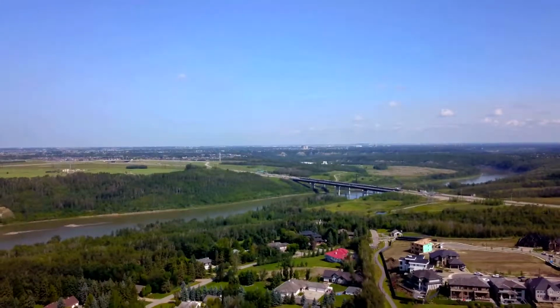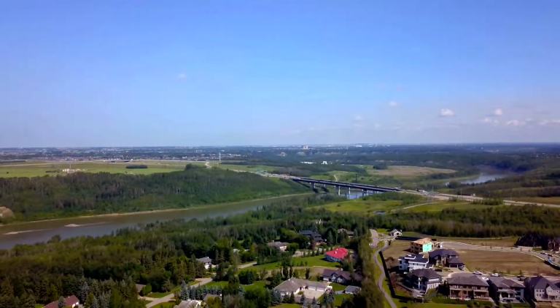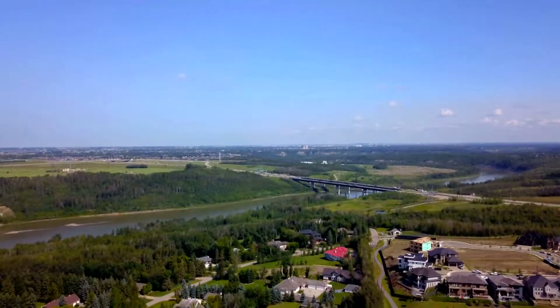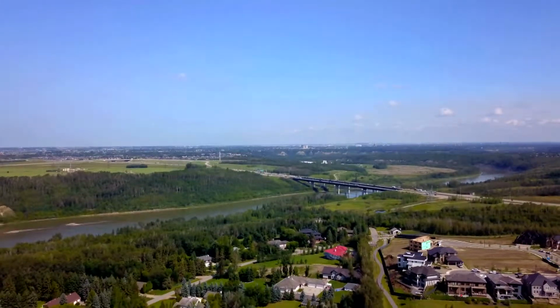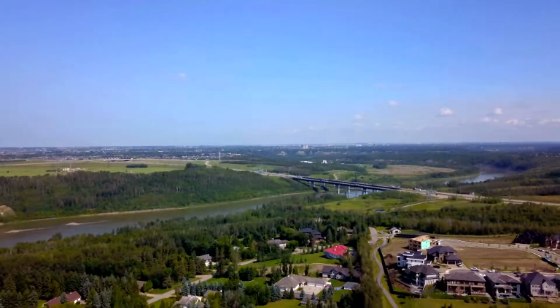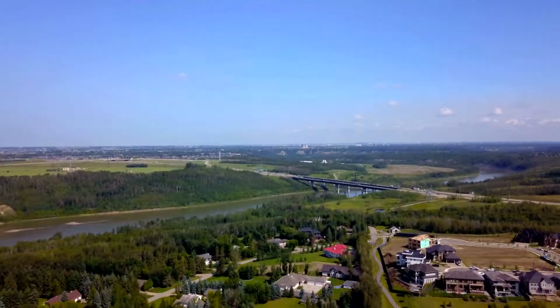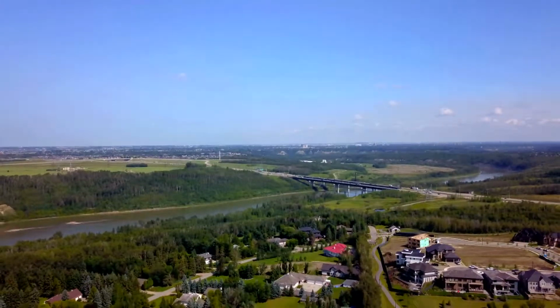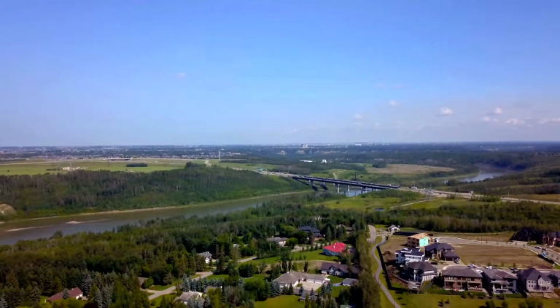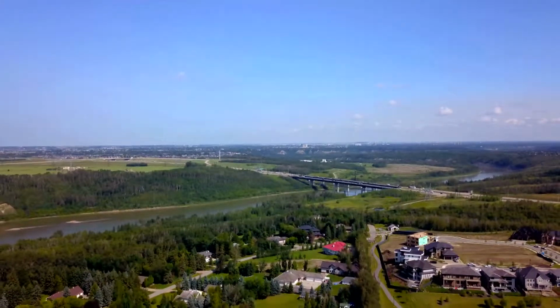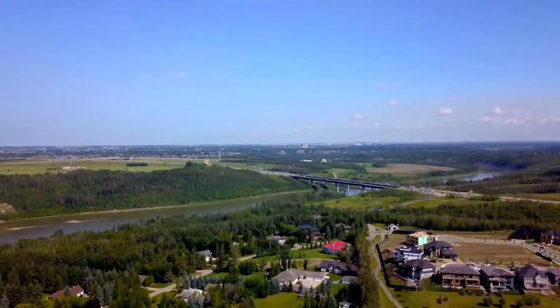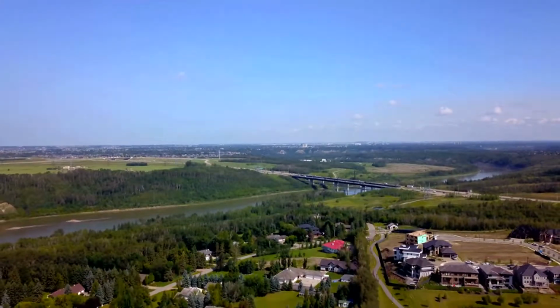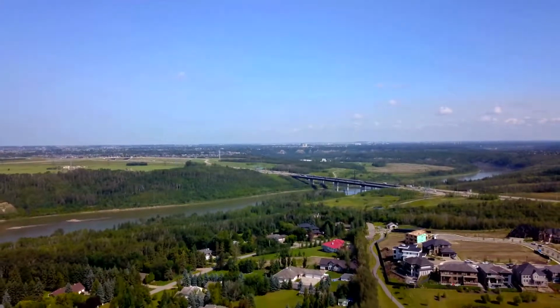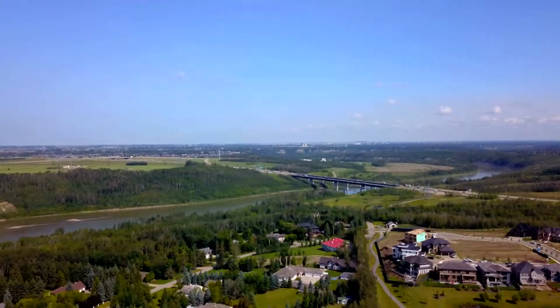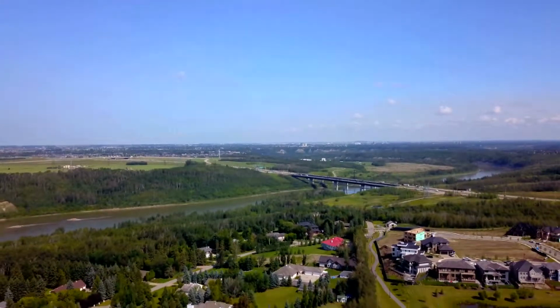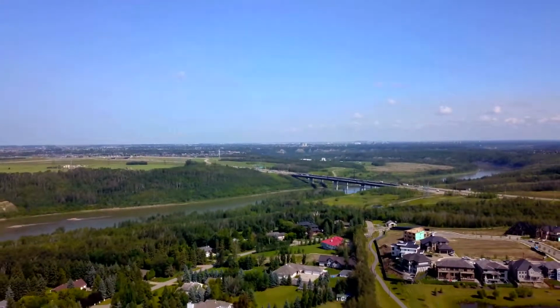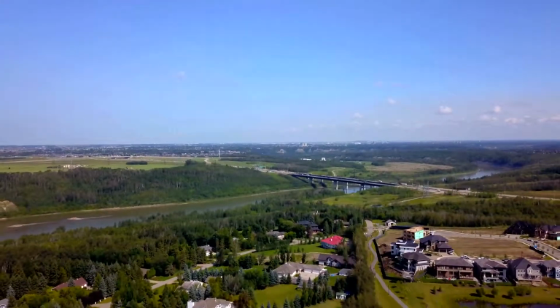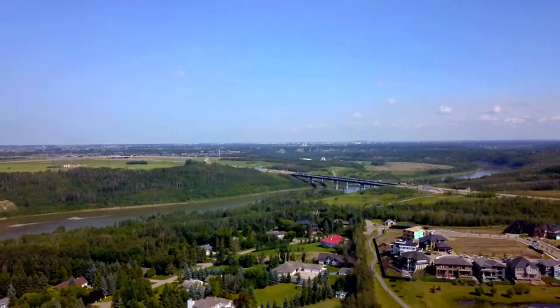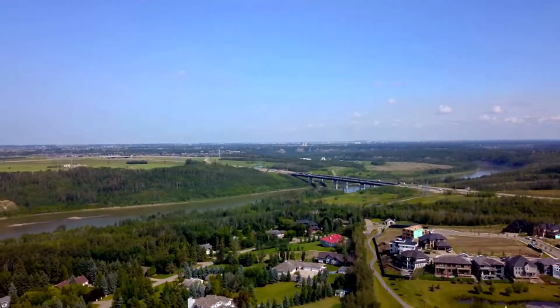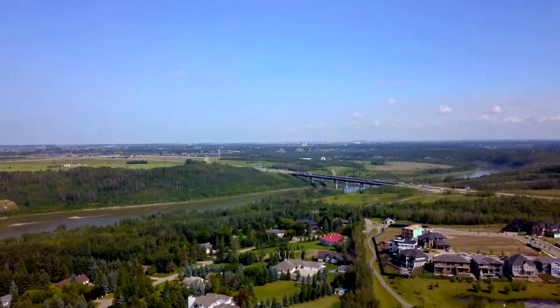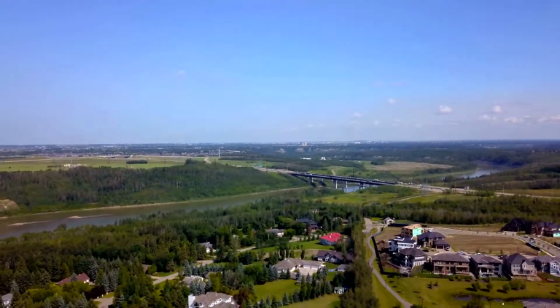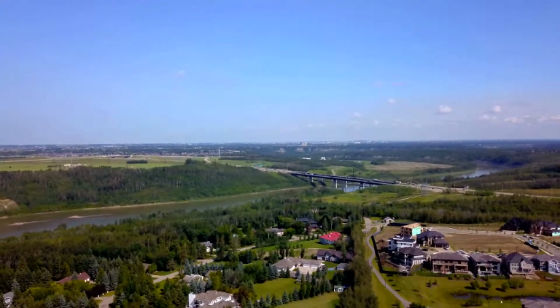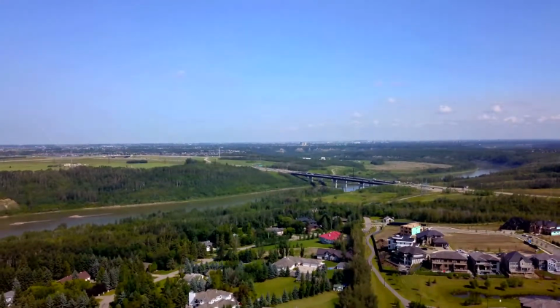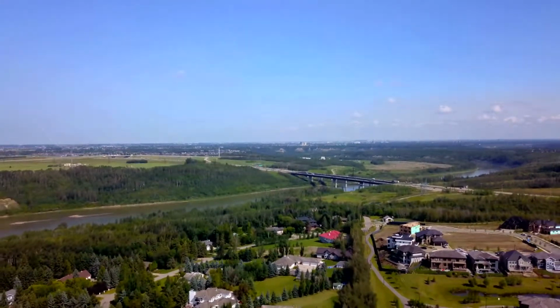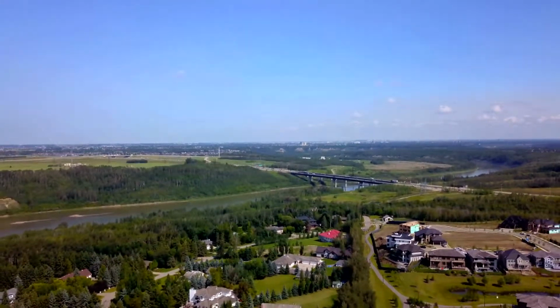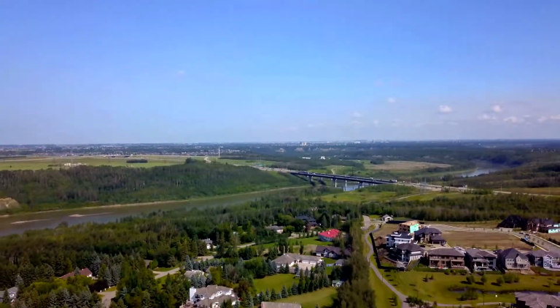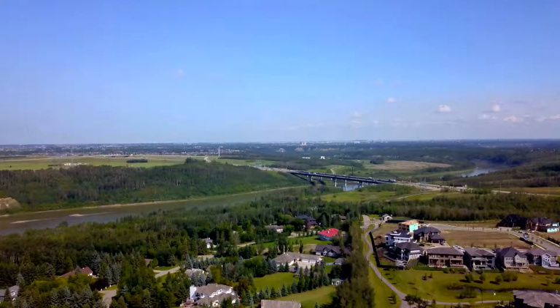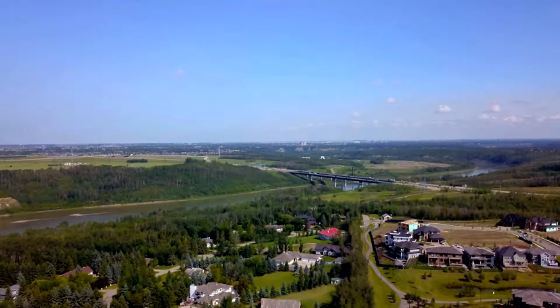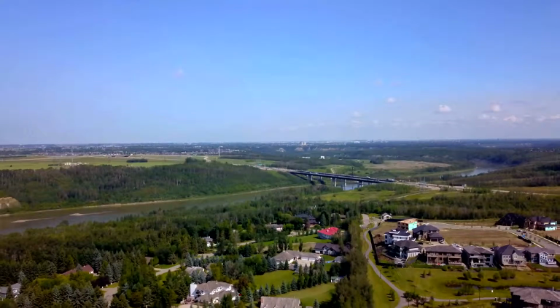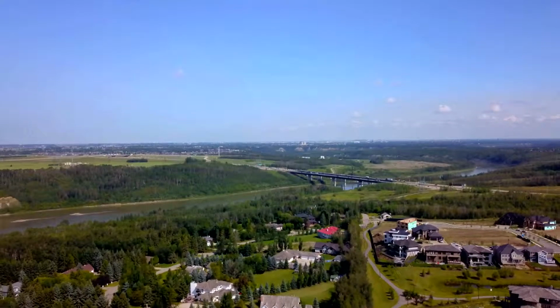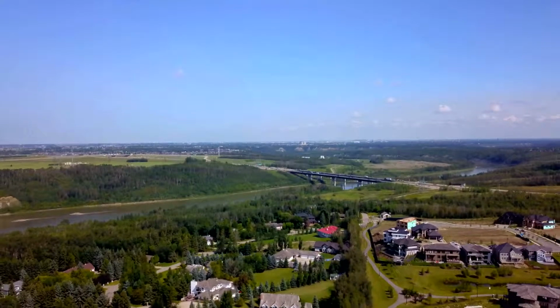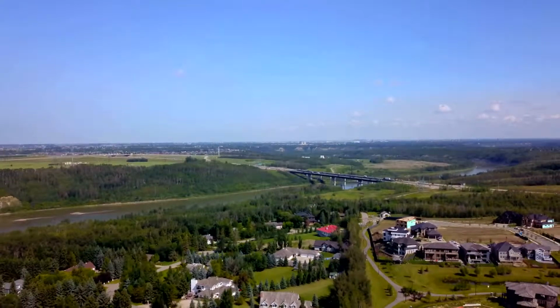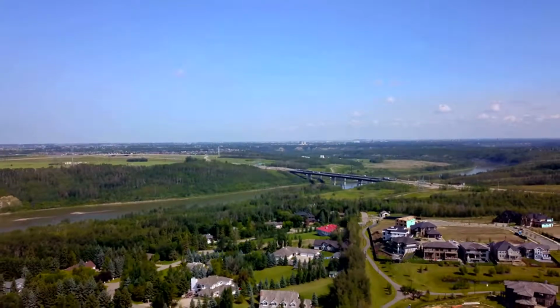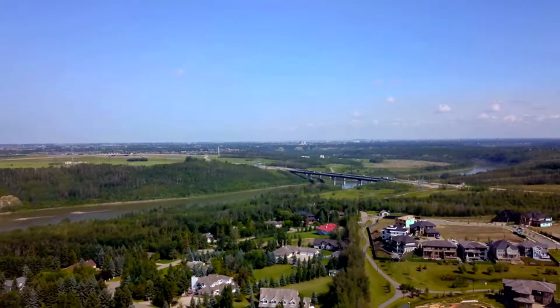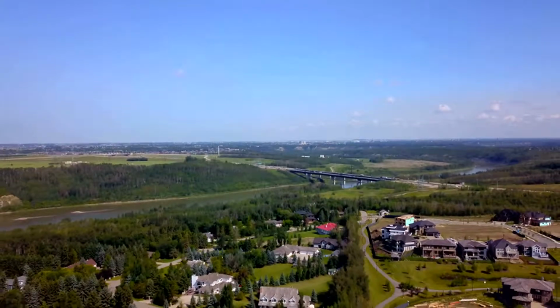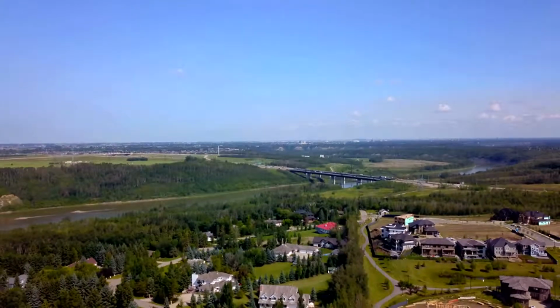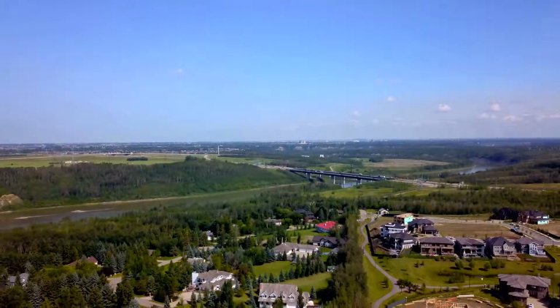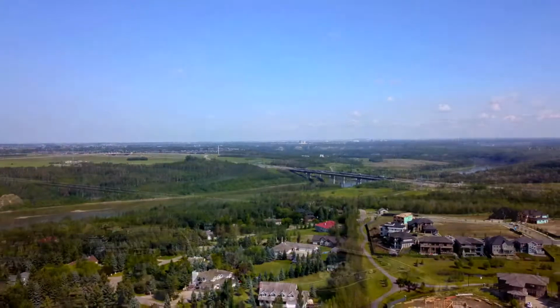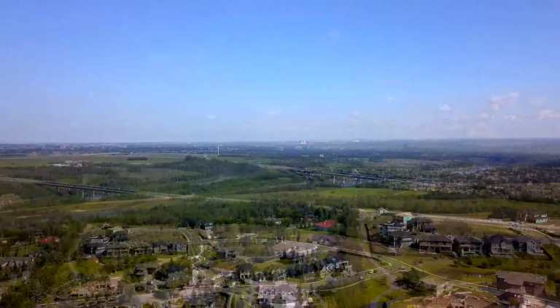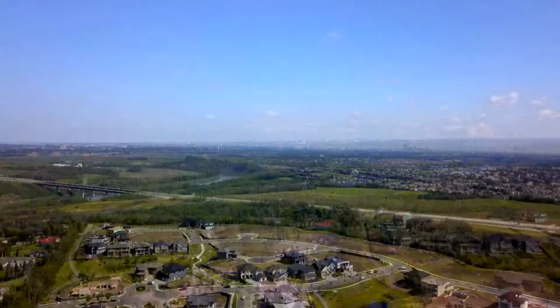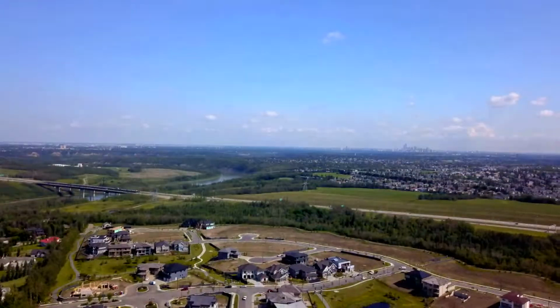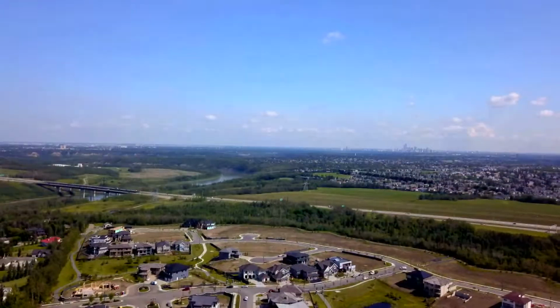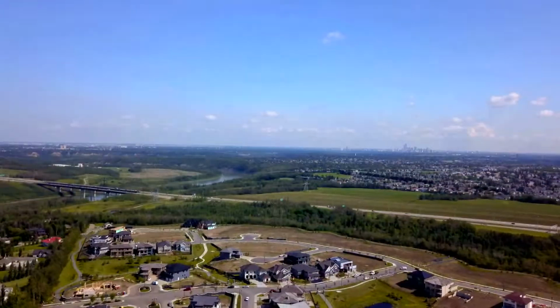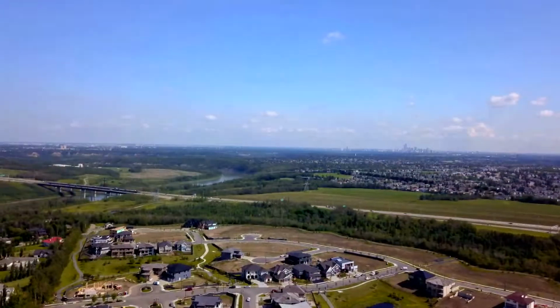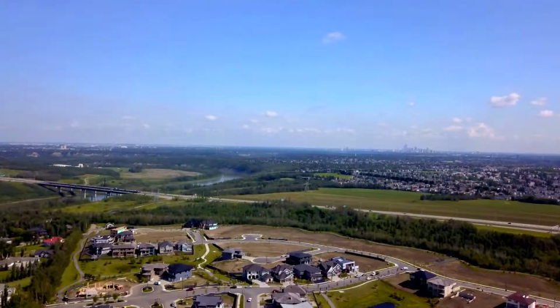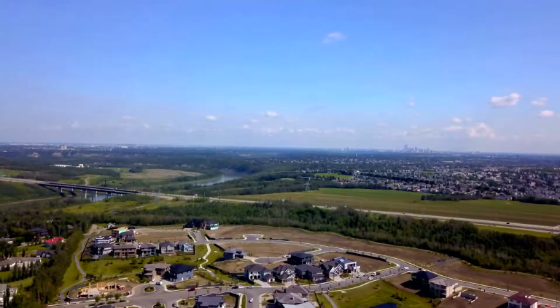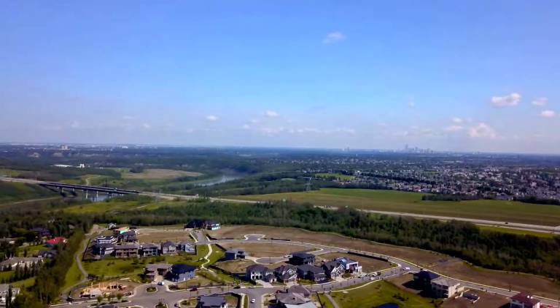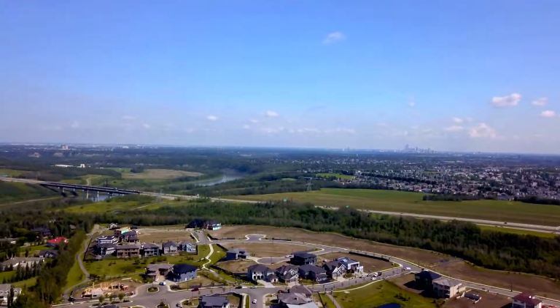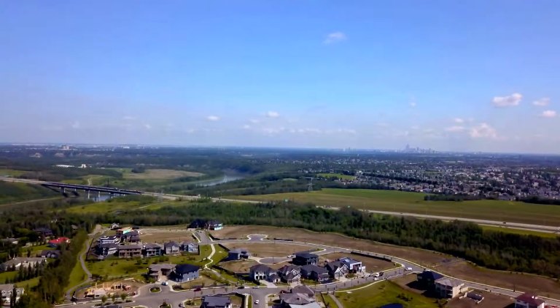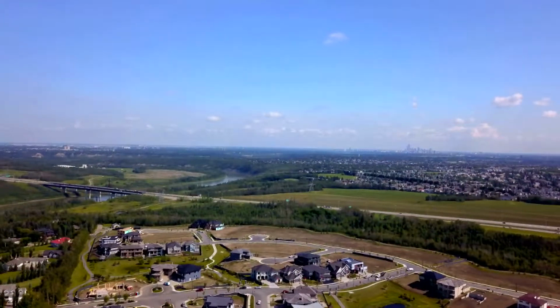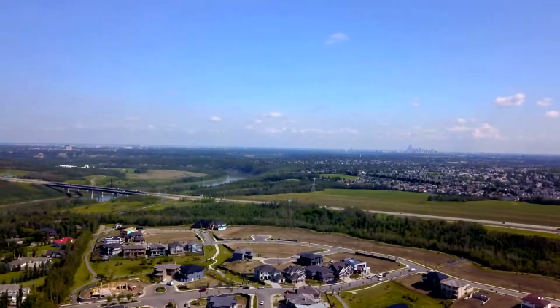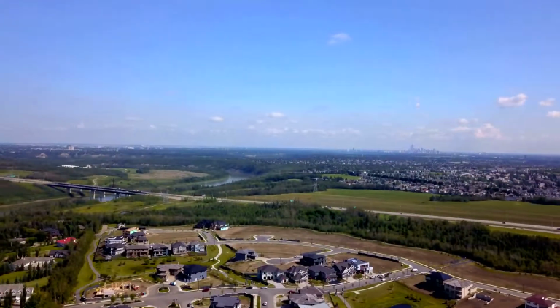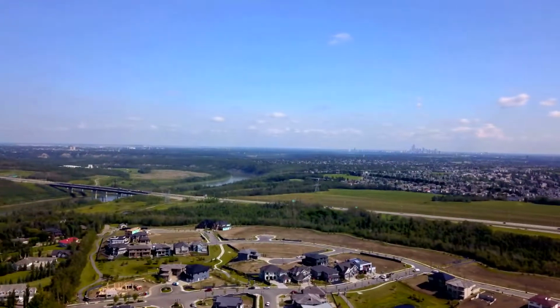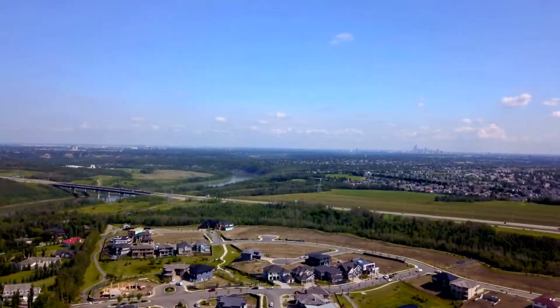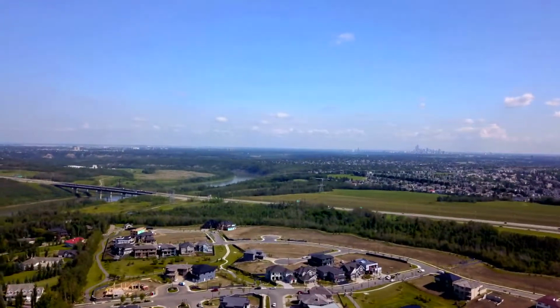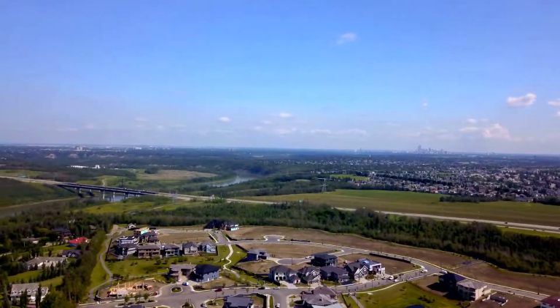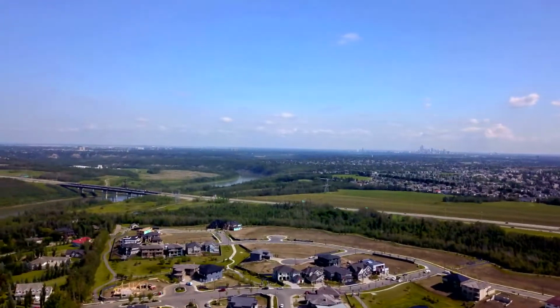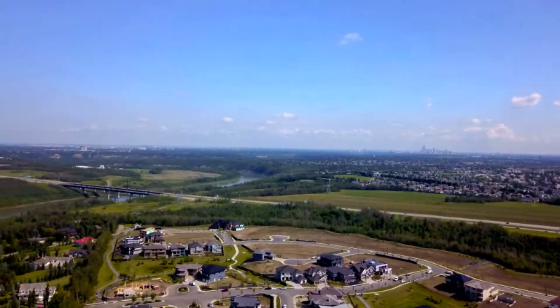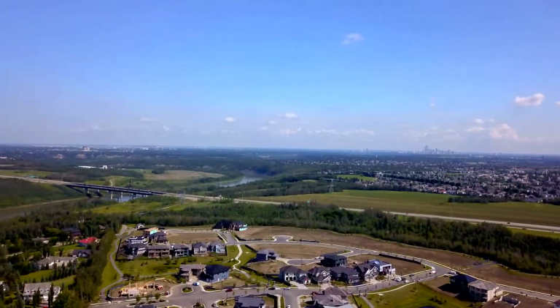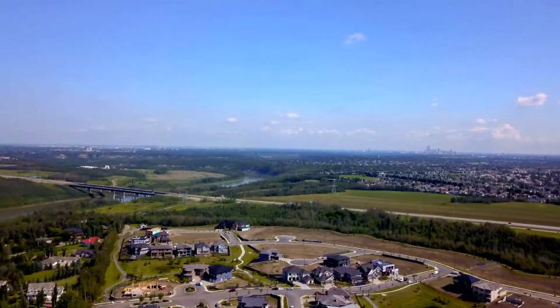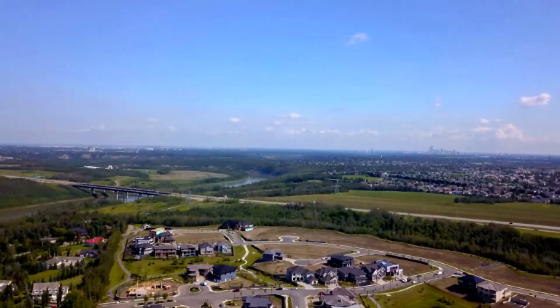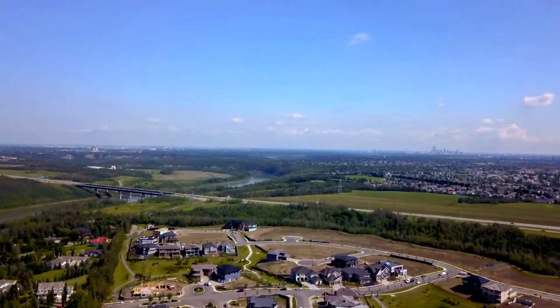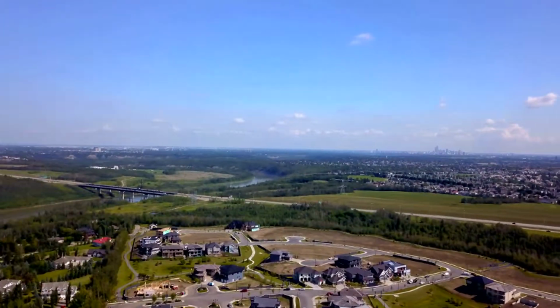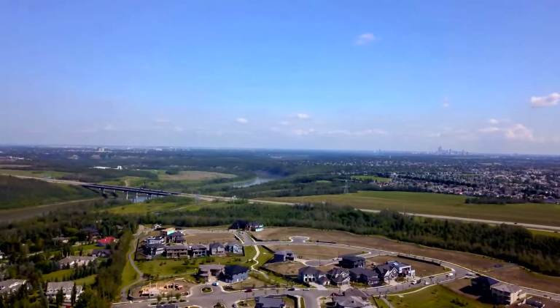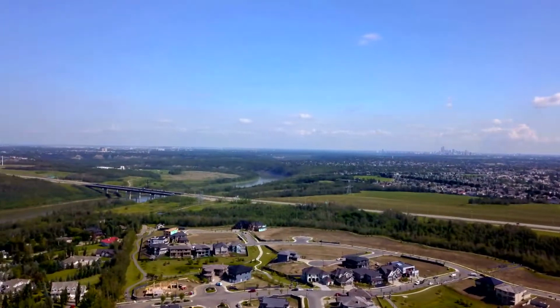Here we are at the front of the house with an oversized triple garage. Check out the view — it's only steps from the majestic North Saskatchewan River Valley.